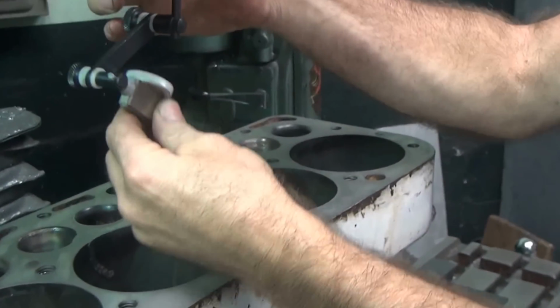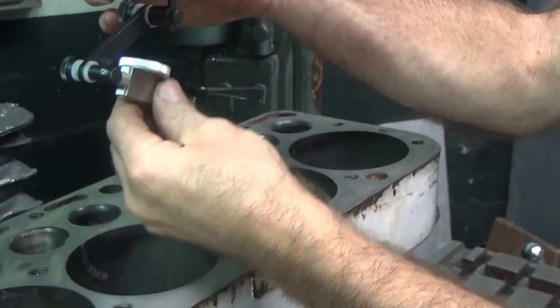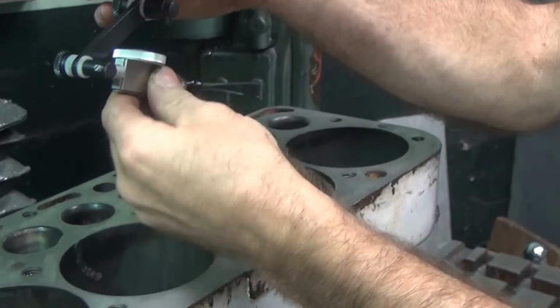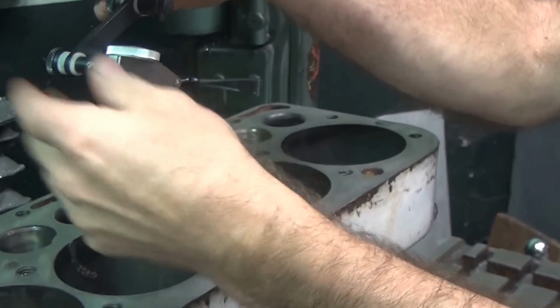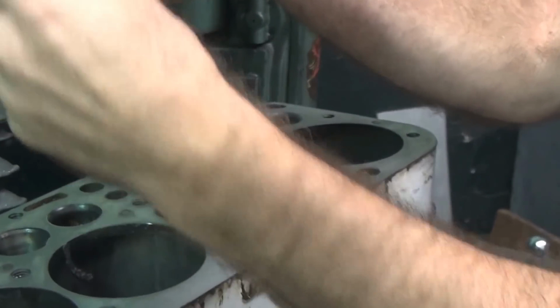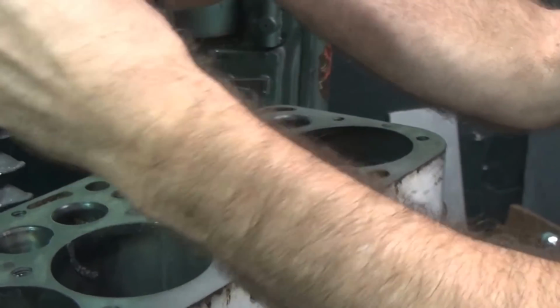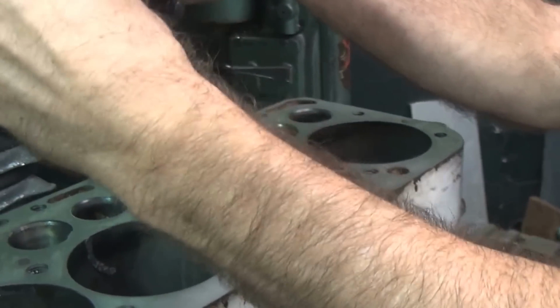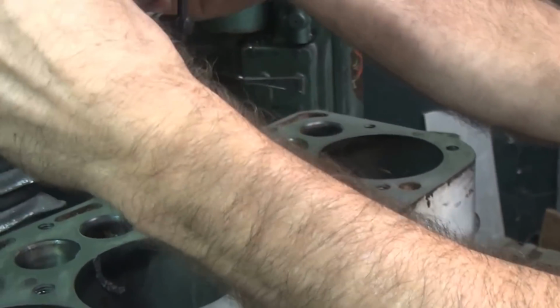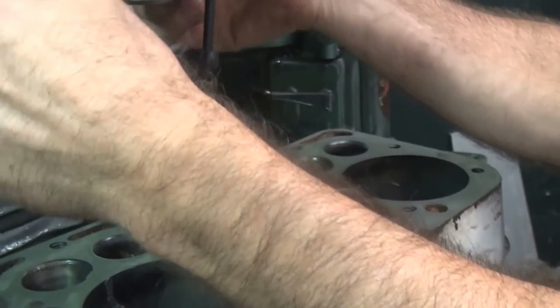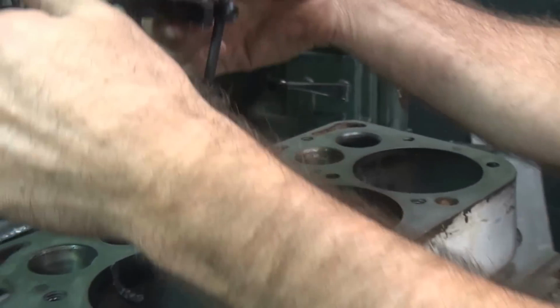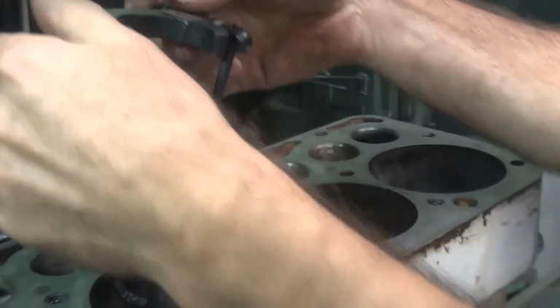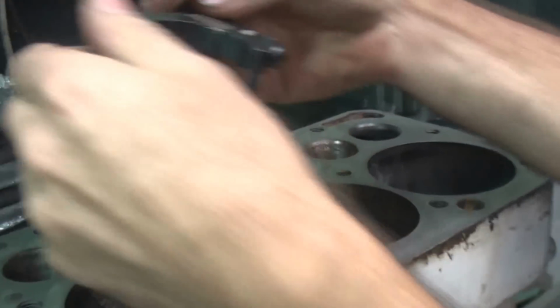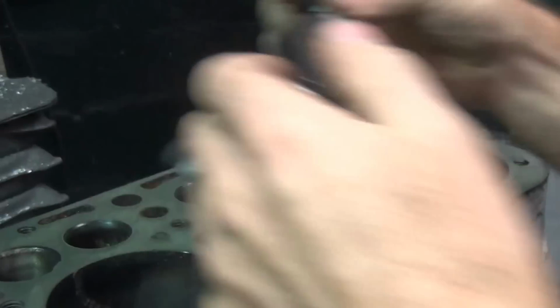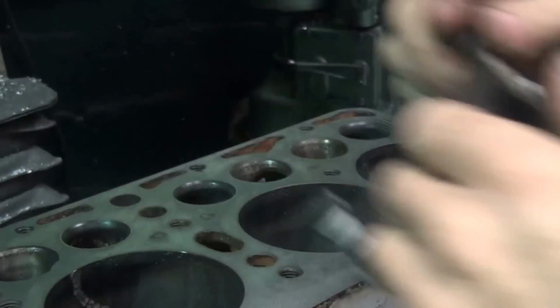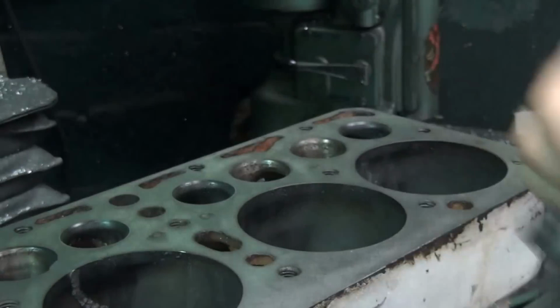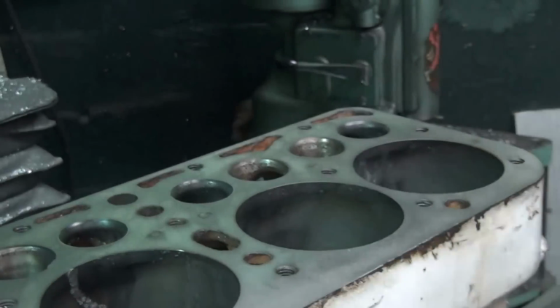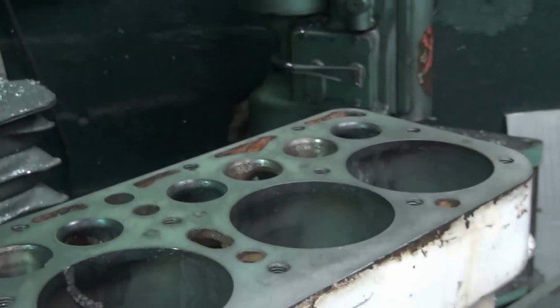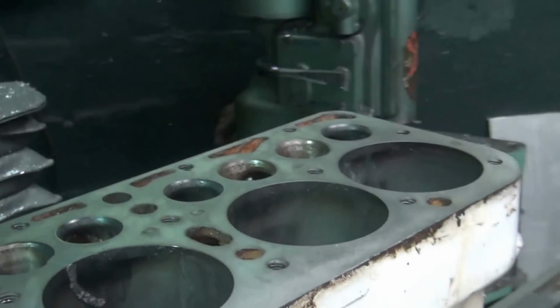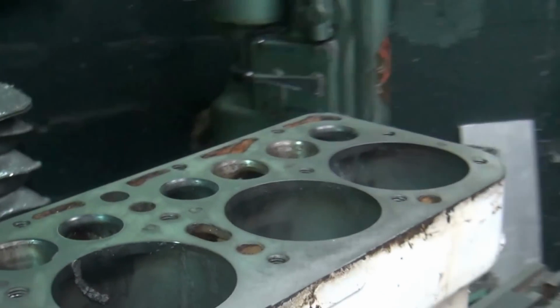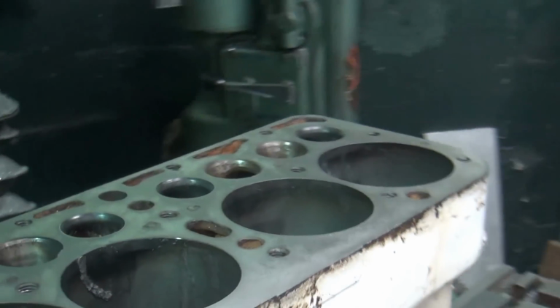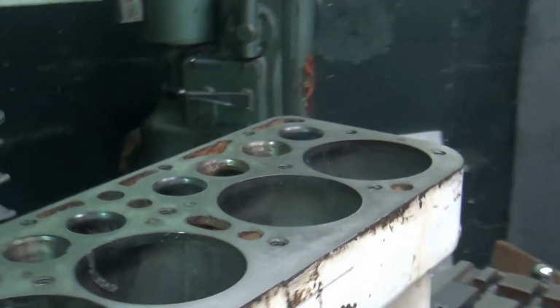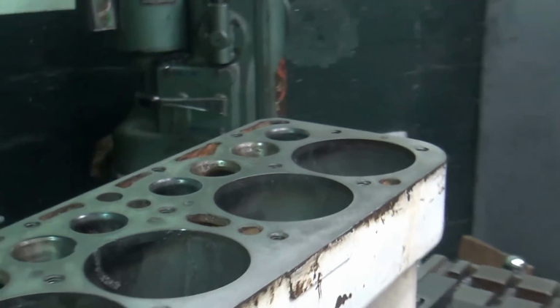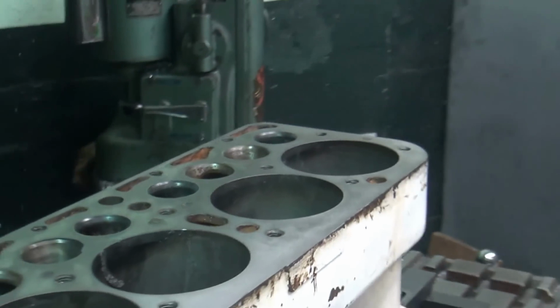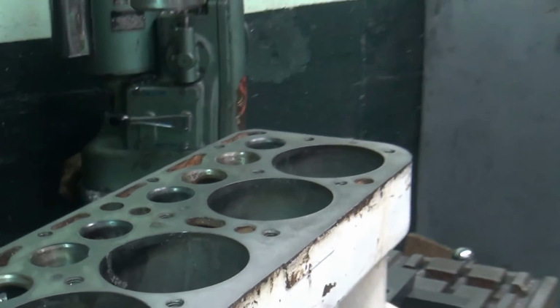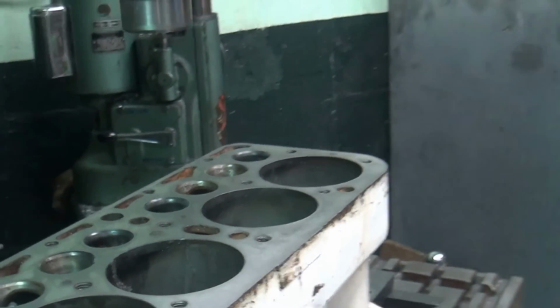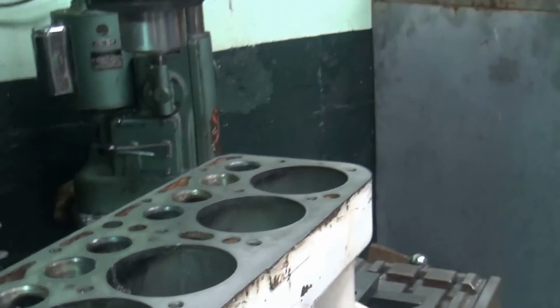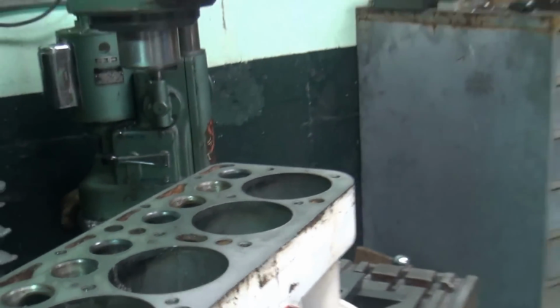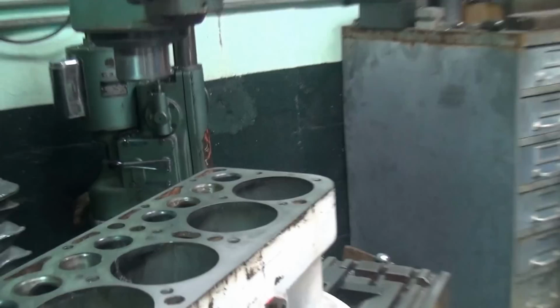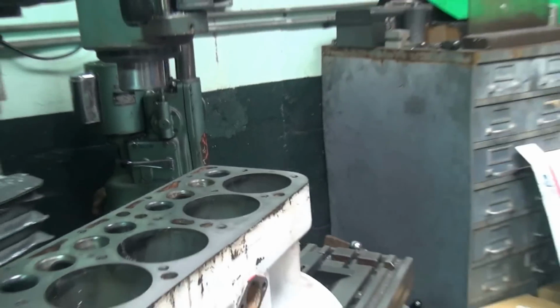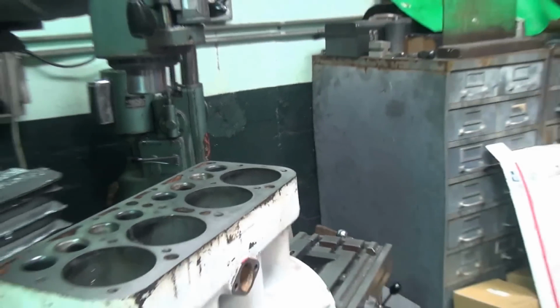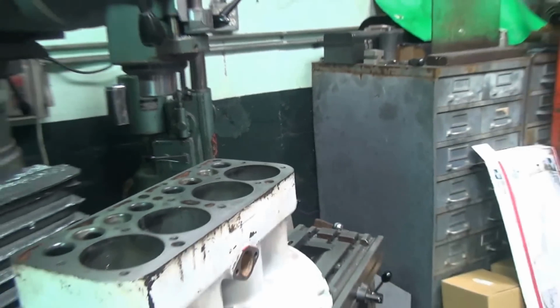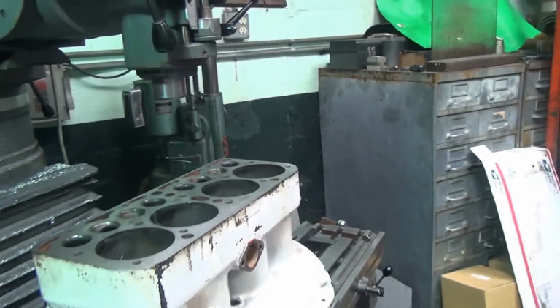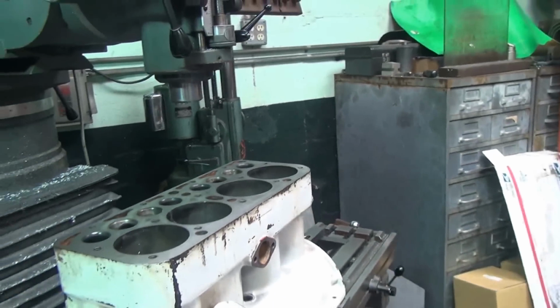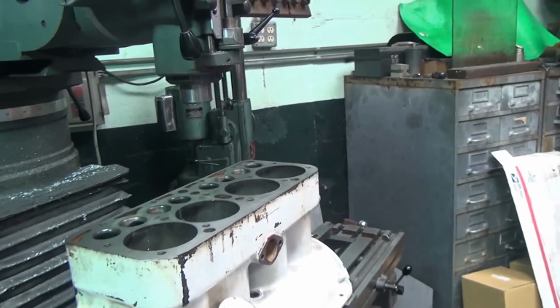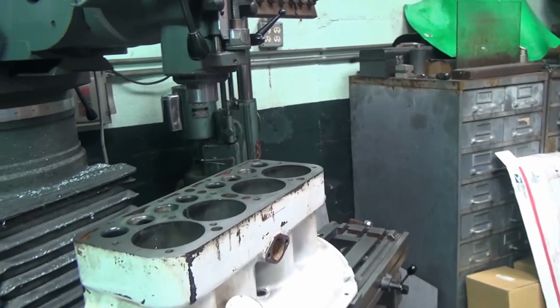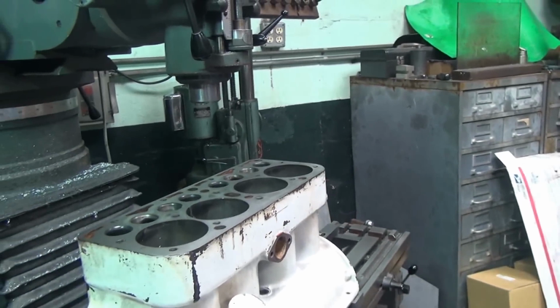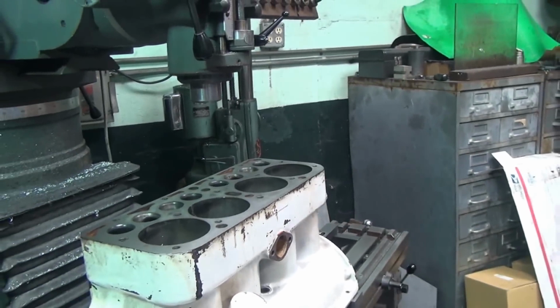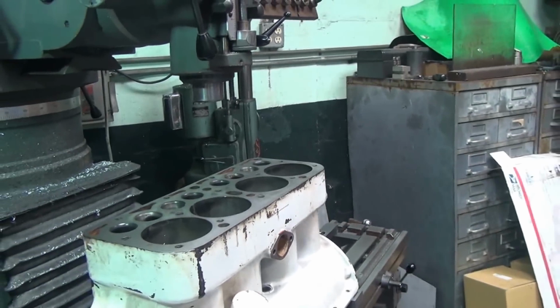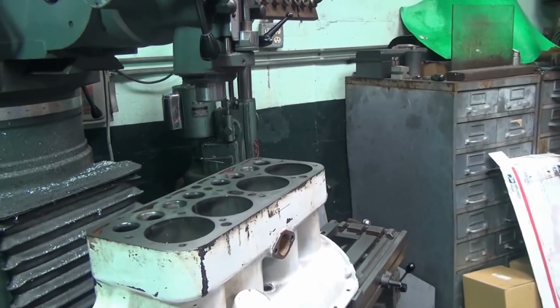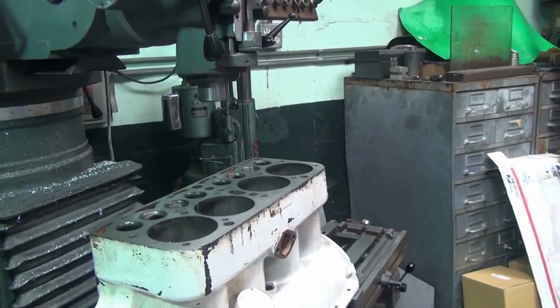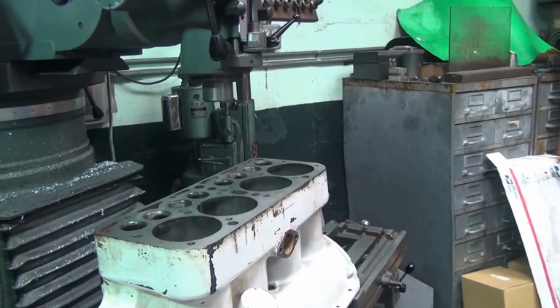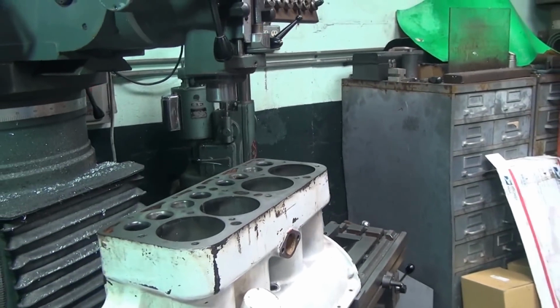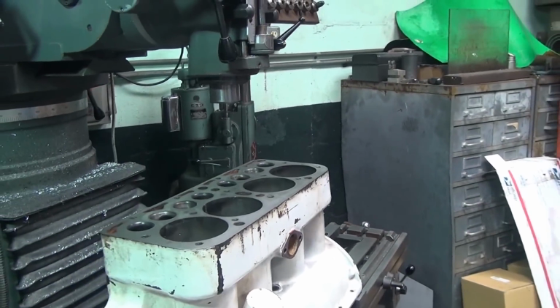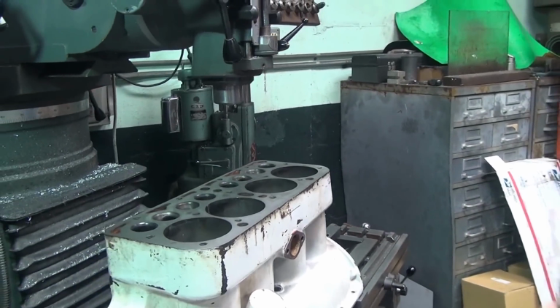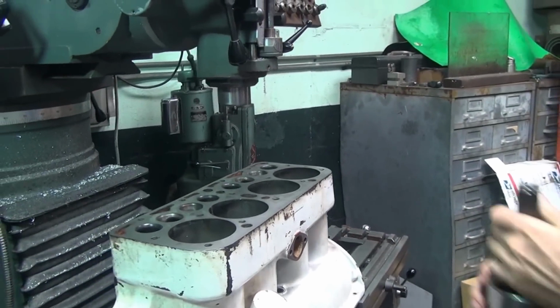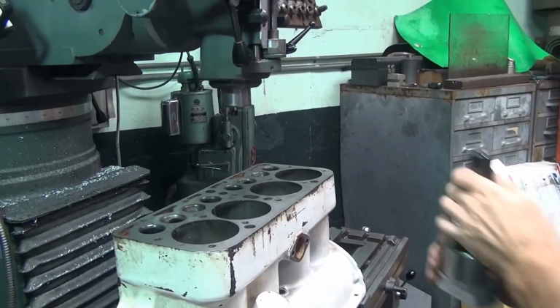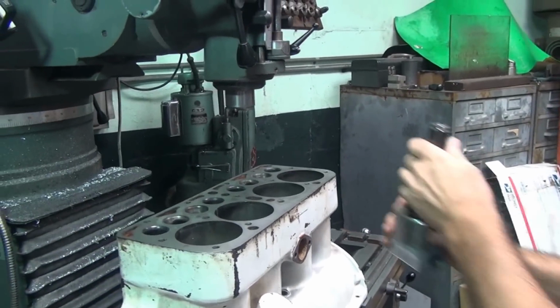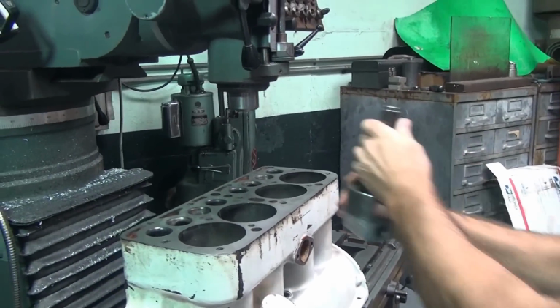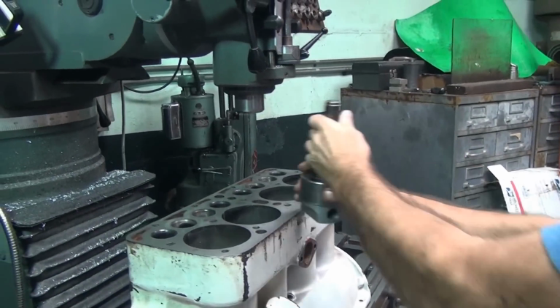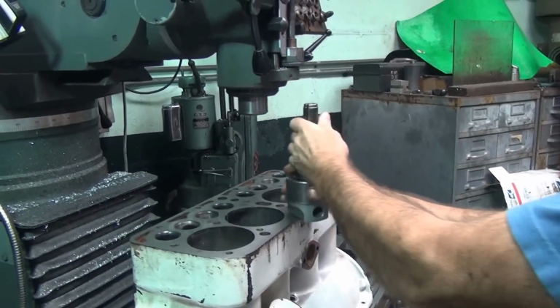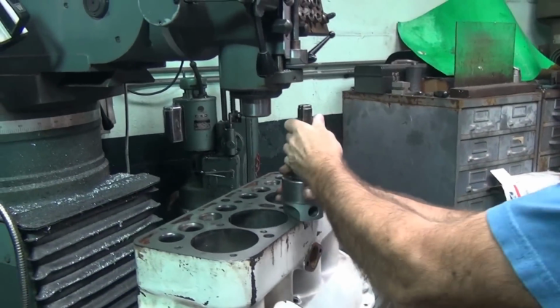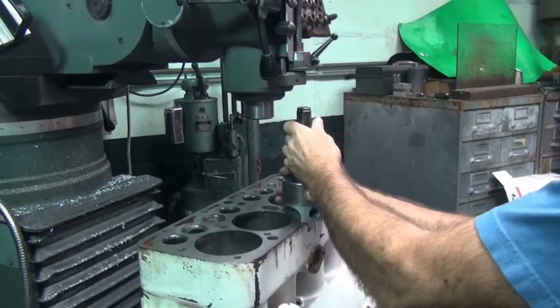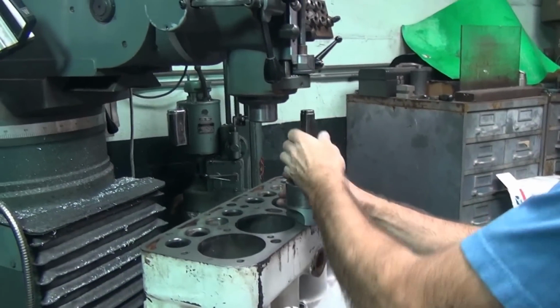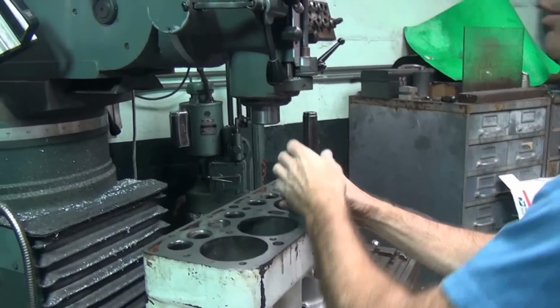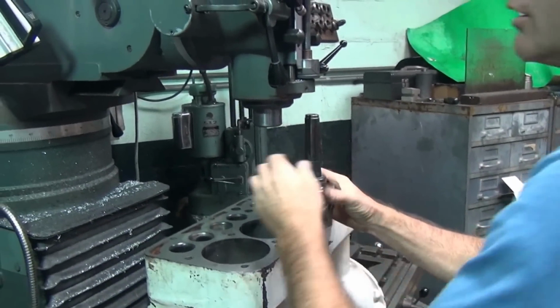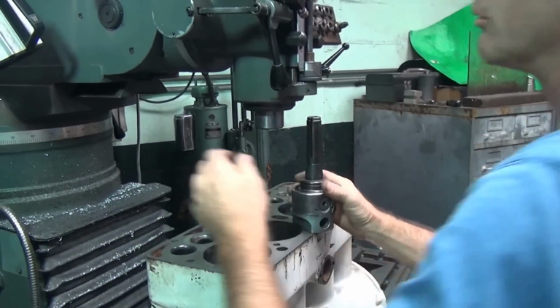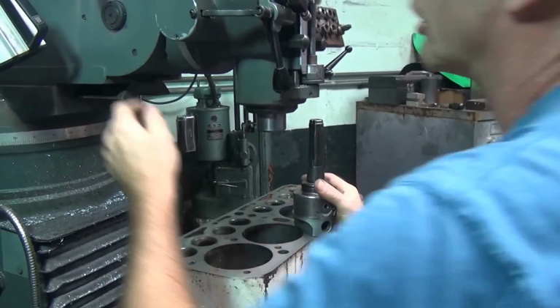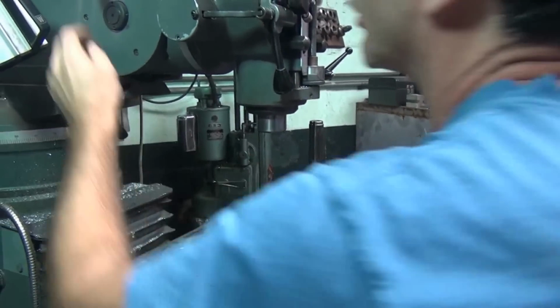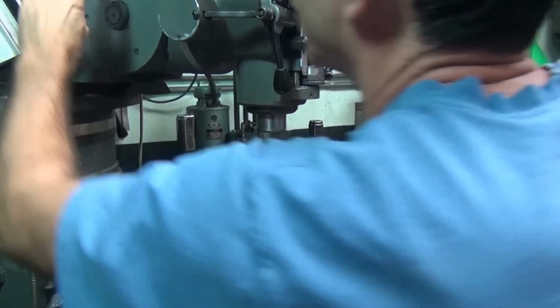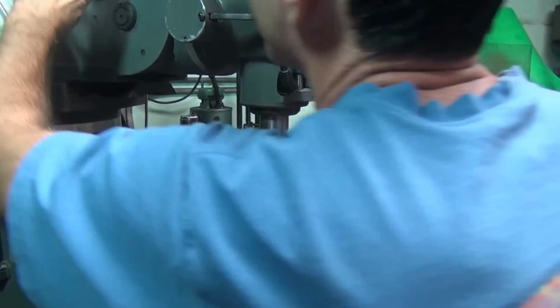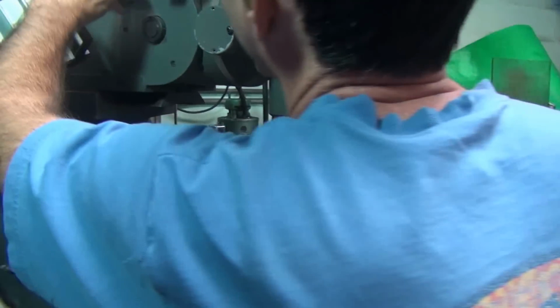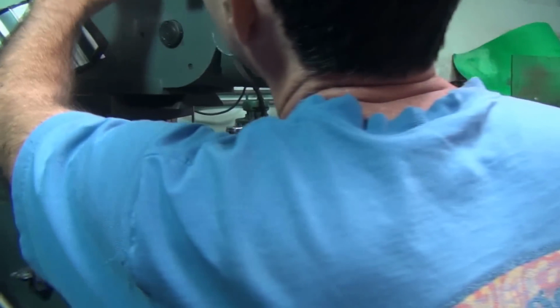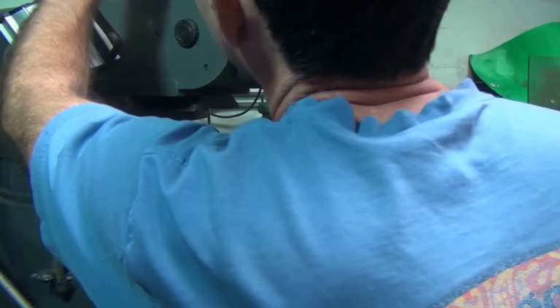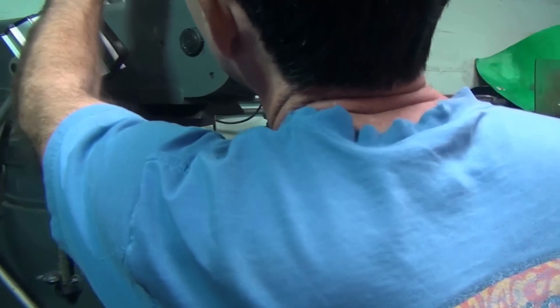All right, I'll change our cutter out and get my air leak back on.